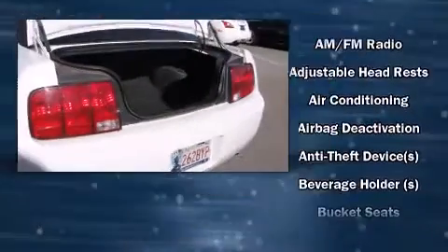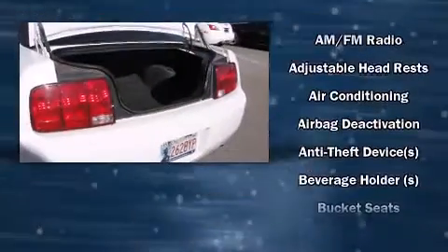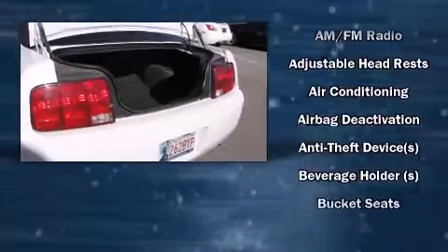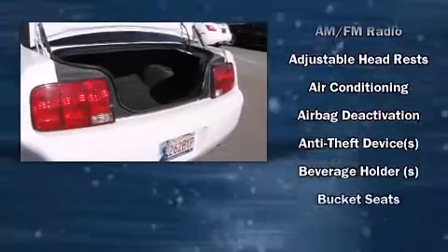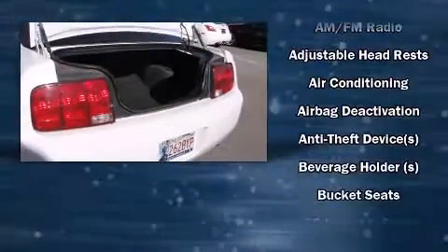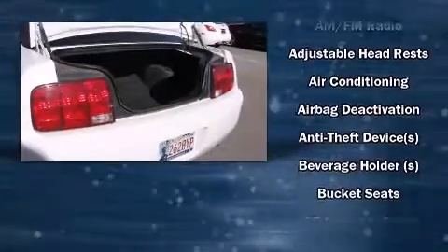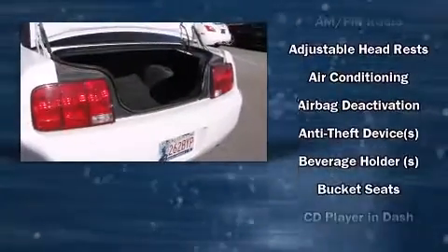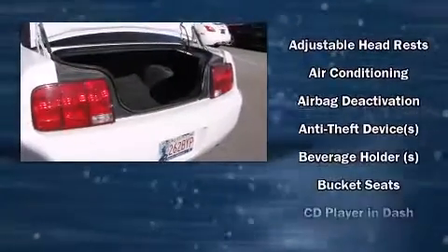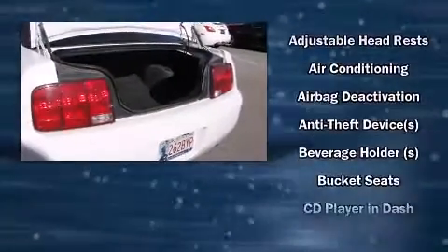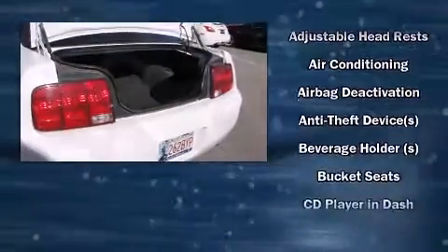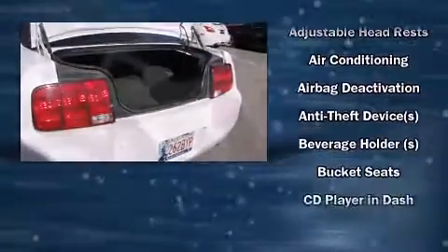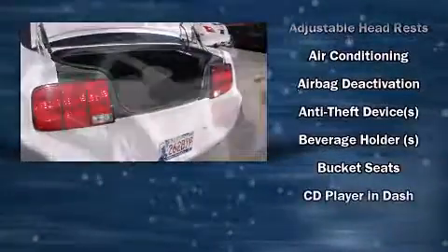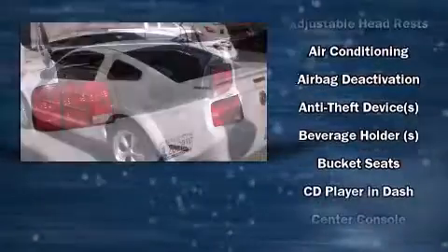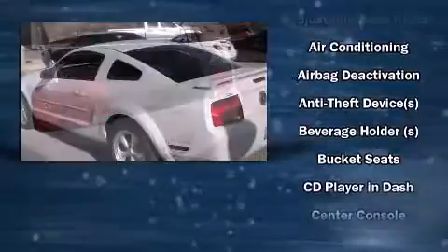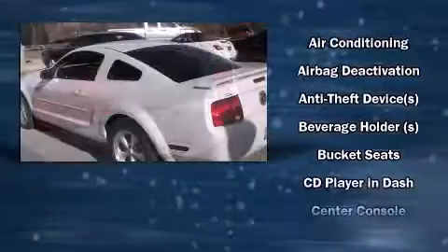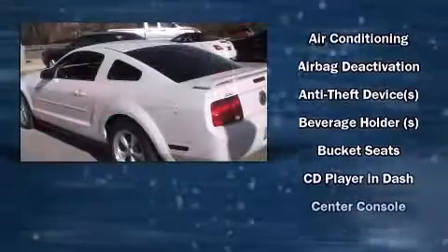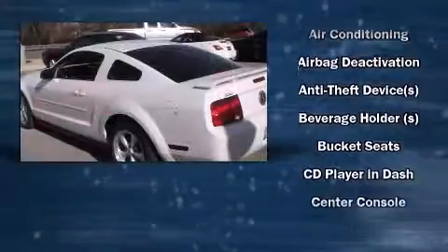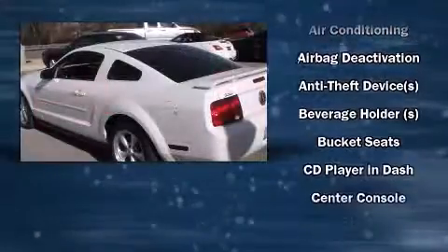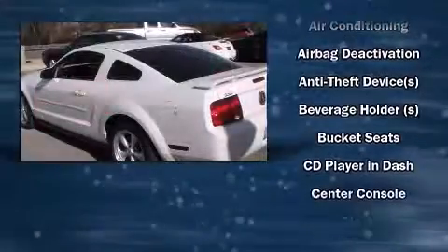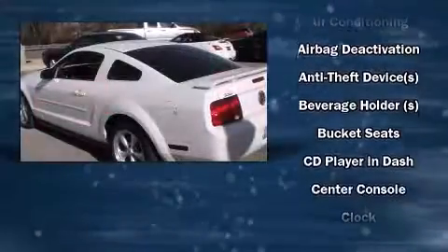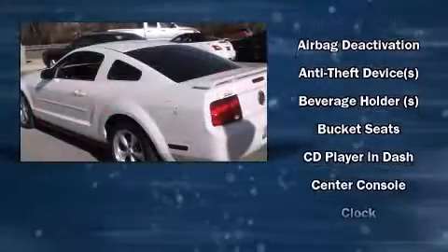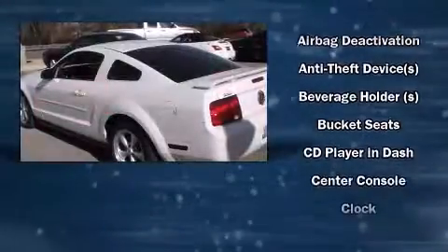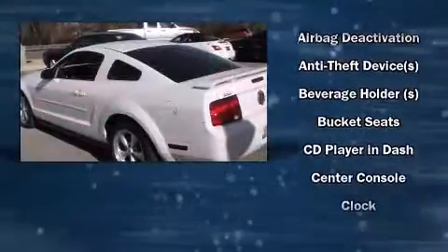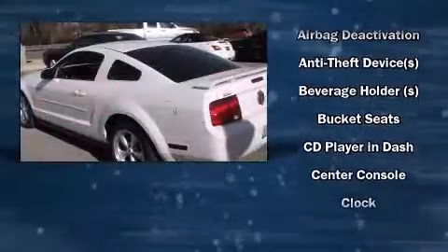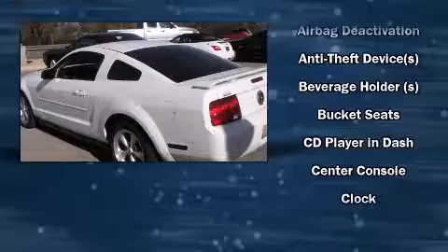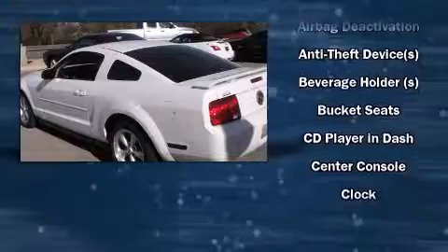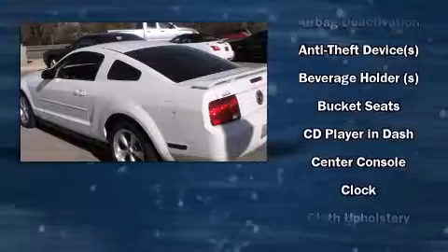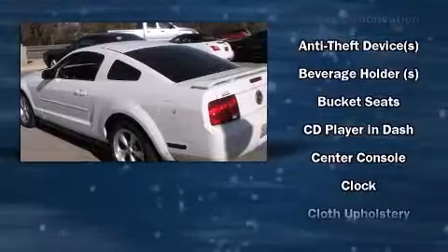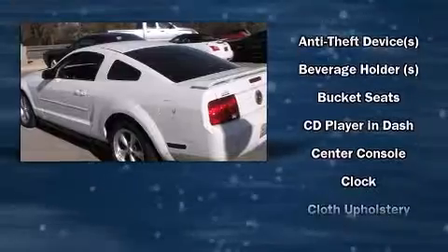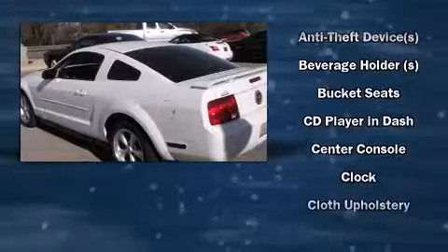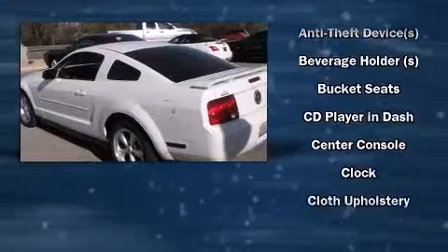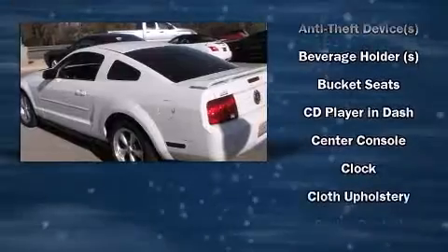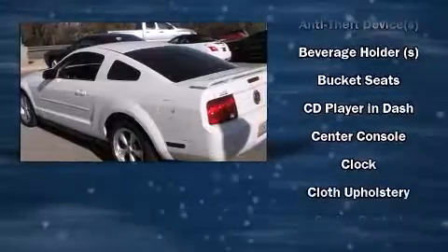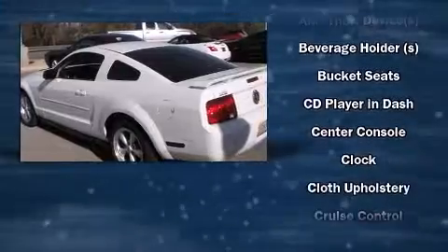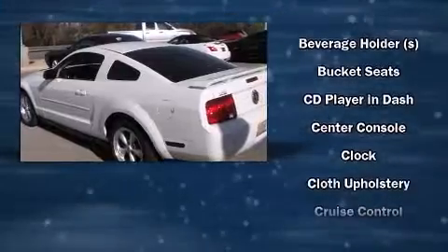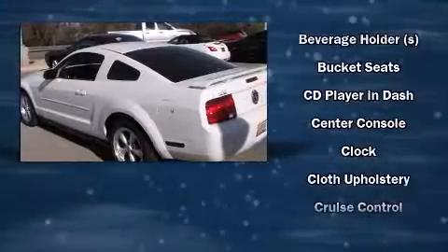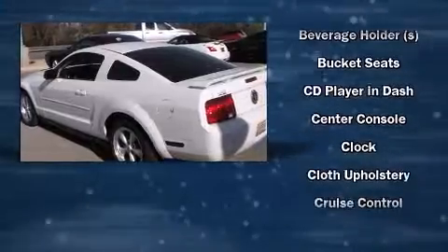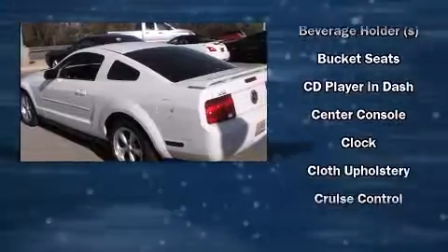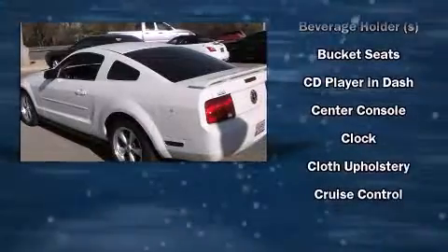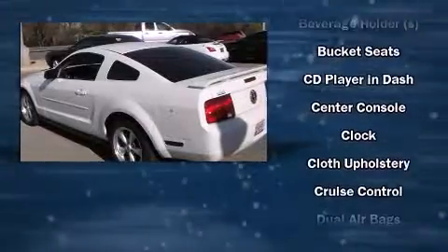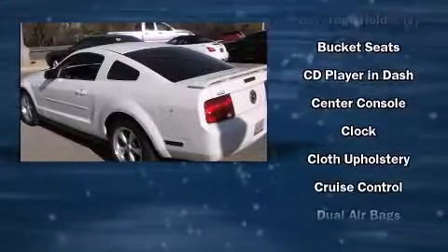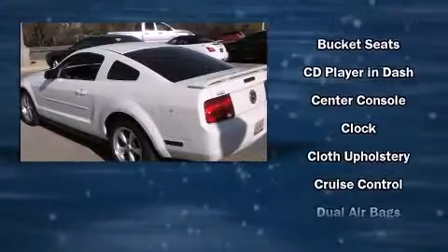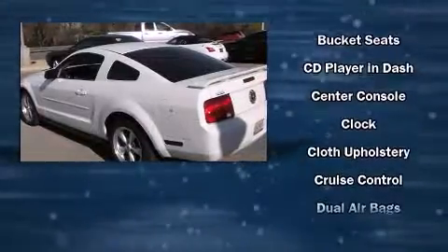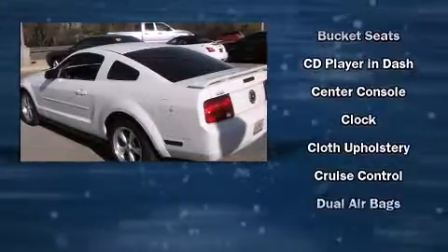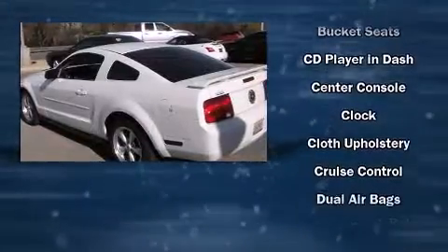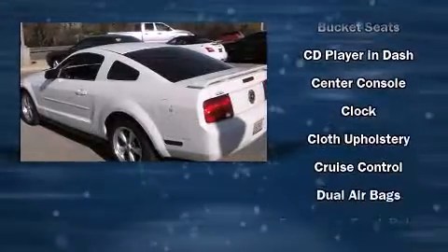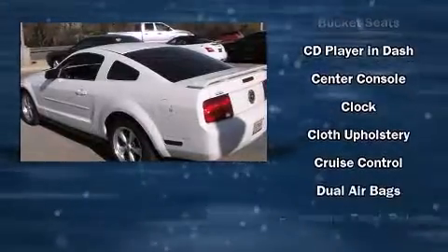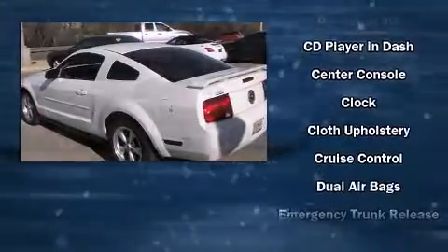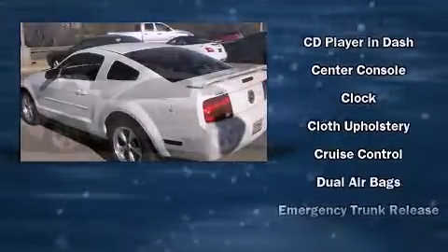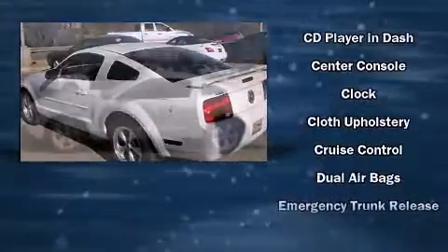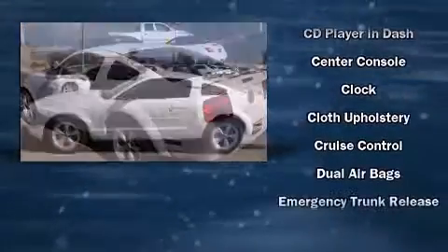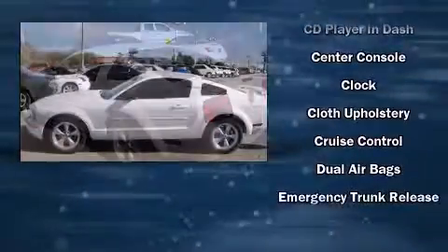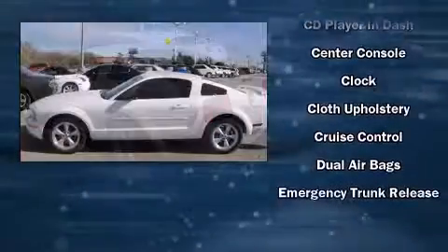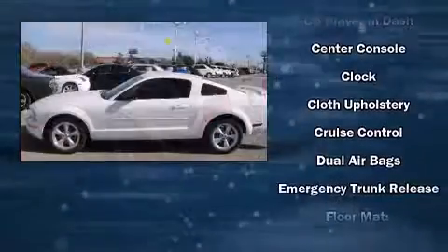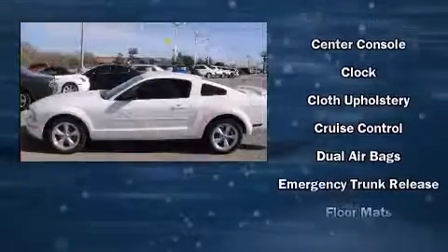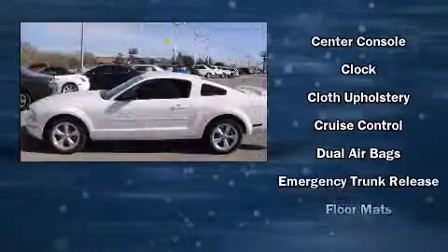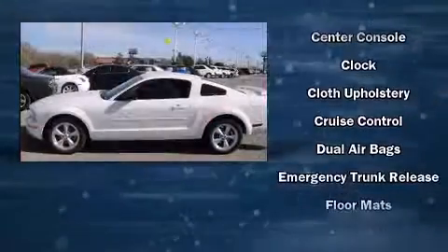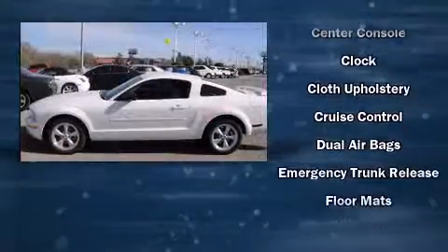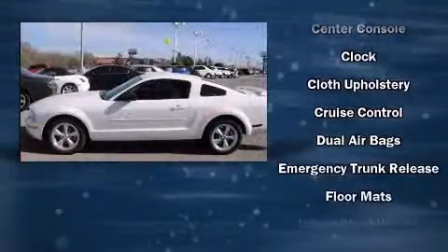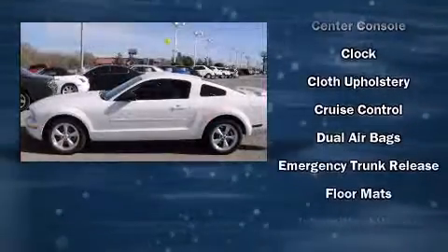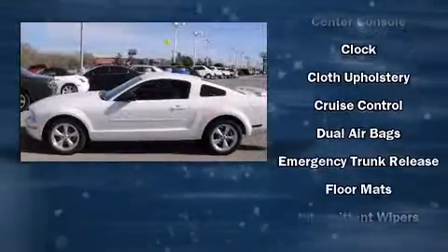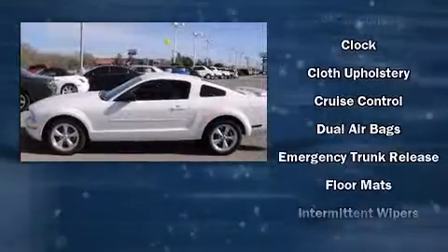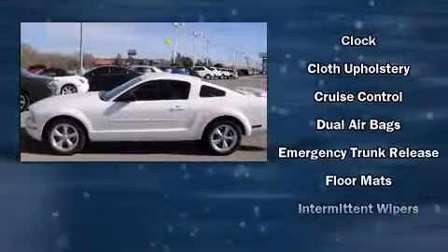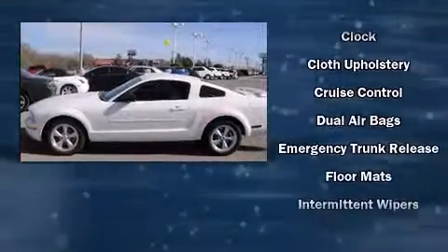All of the following features are included: power windows, cruise control, and remote keyless entry.